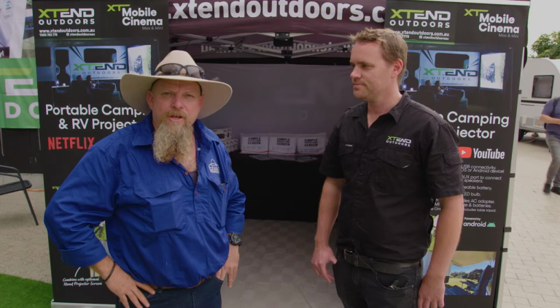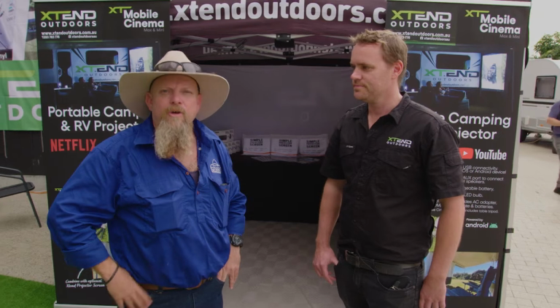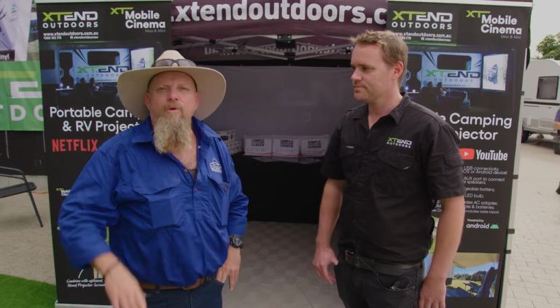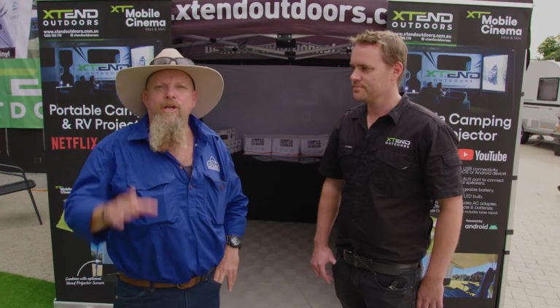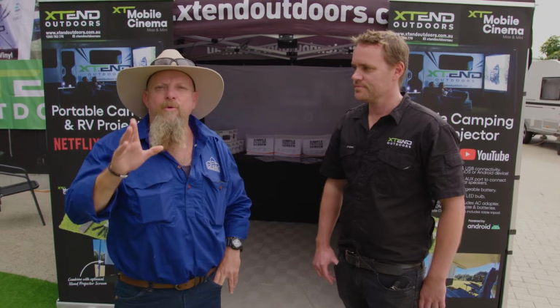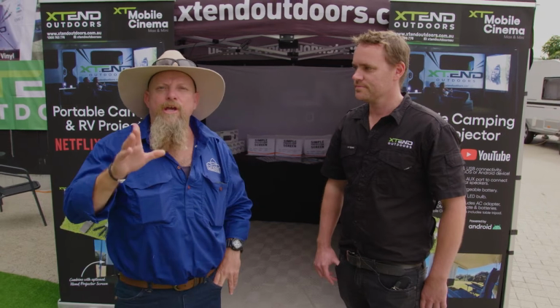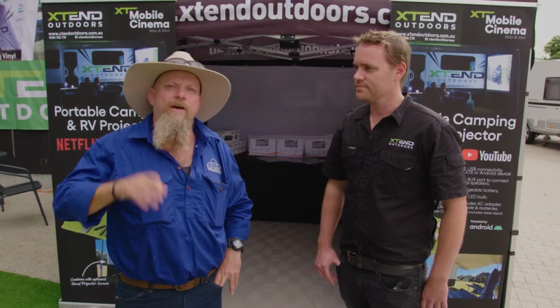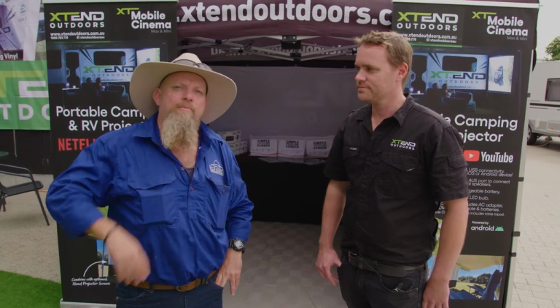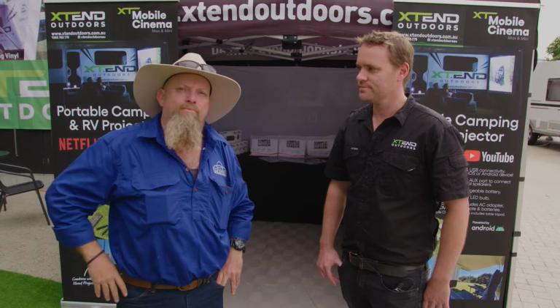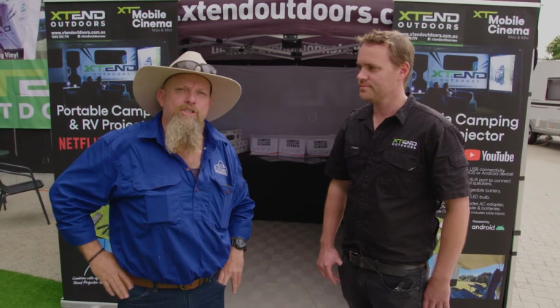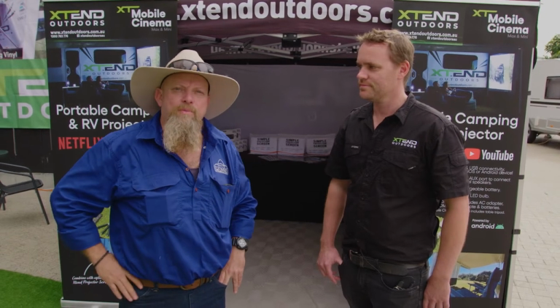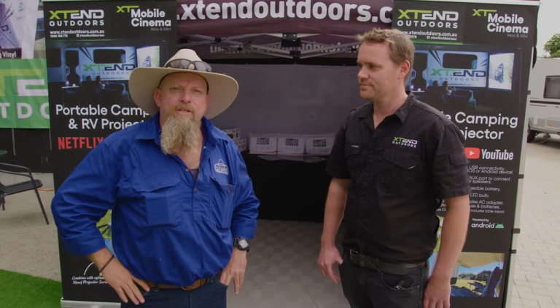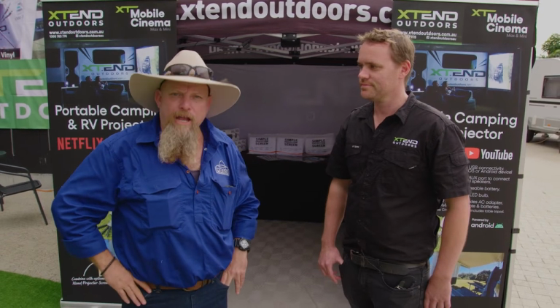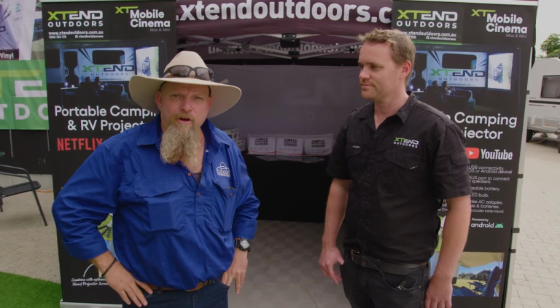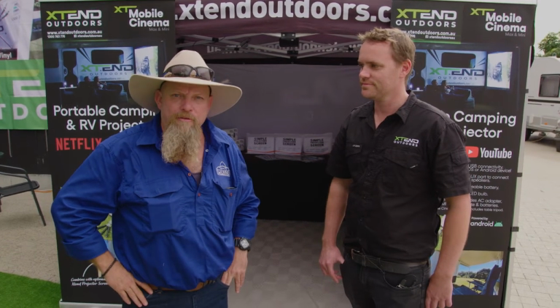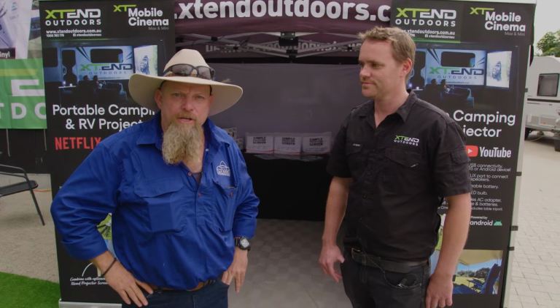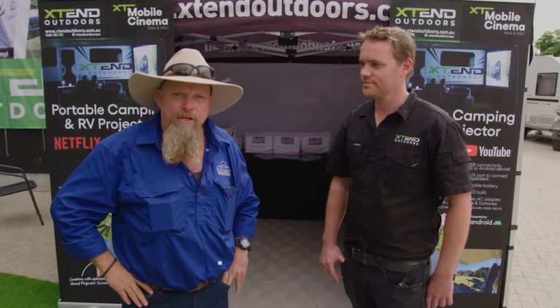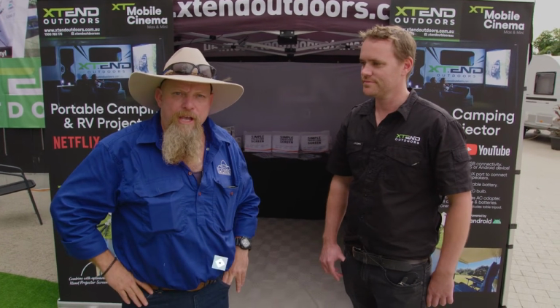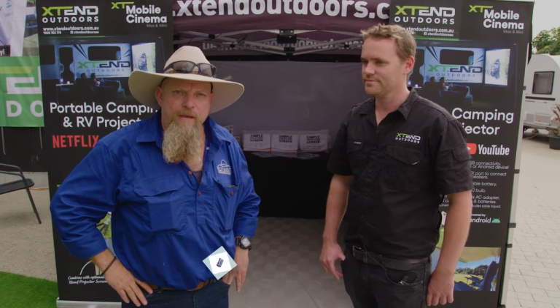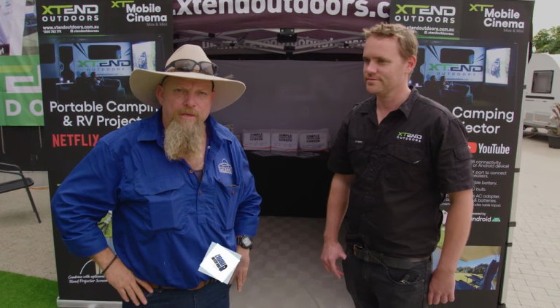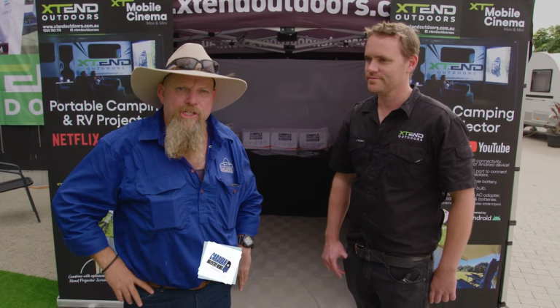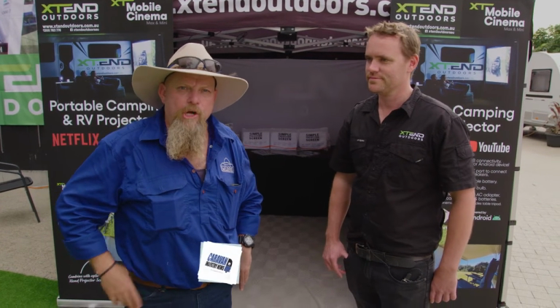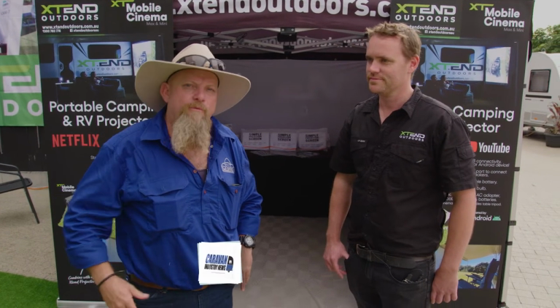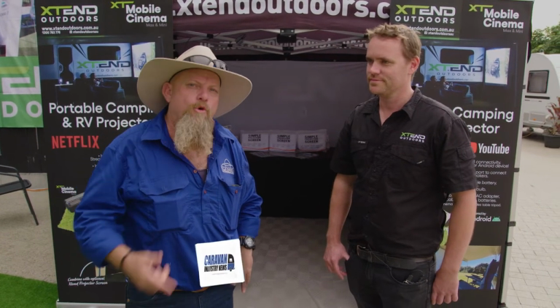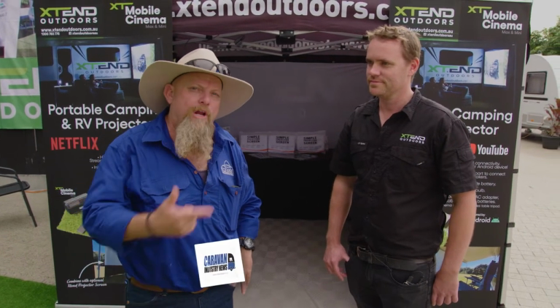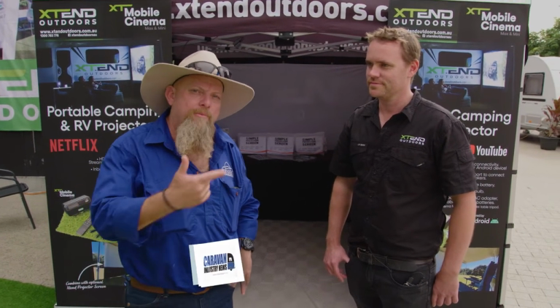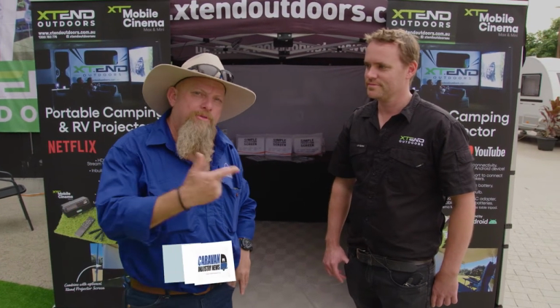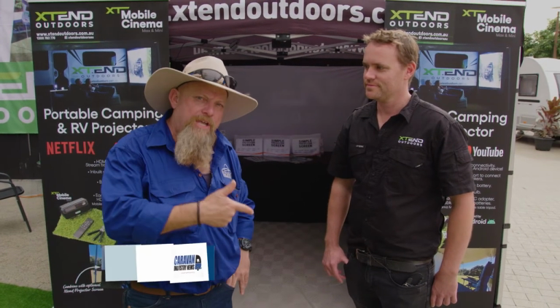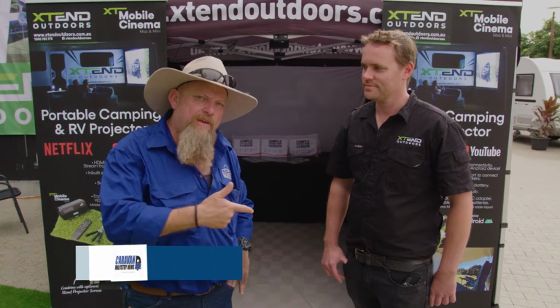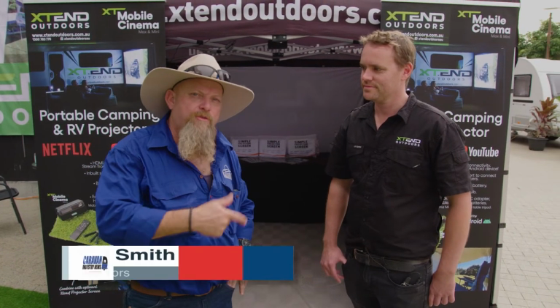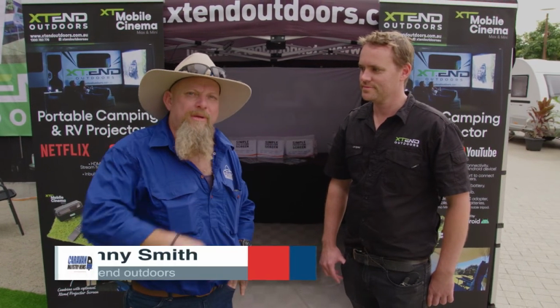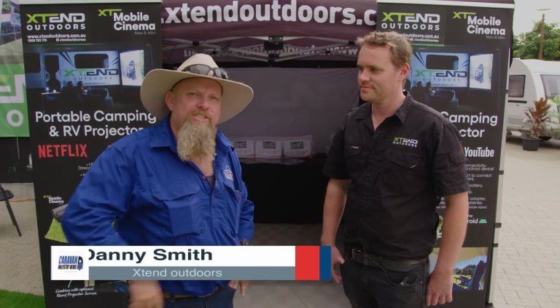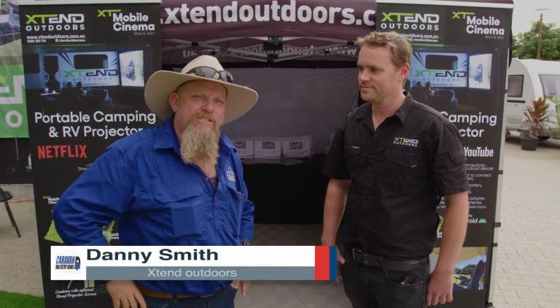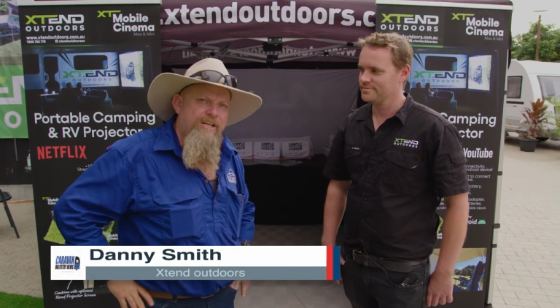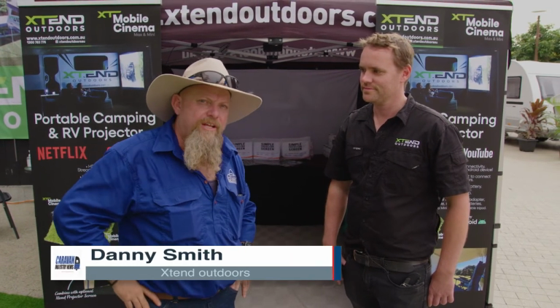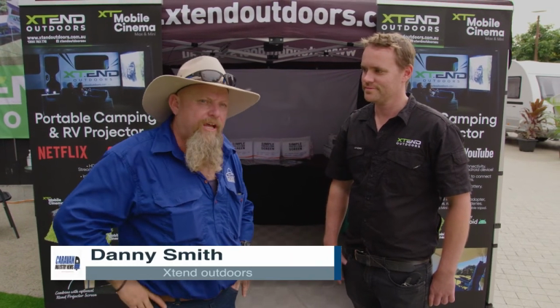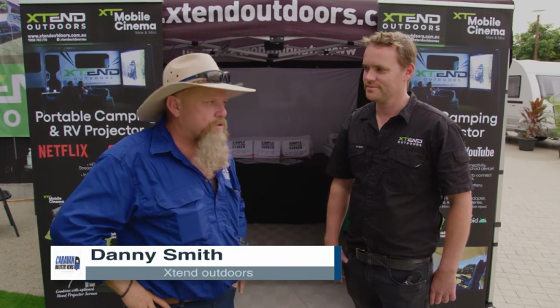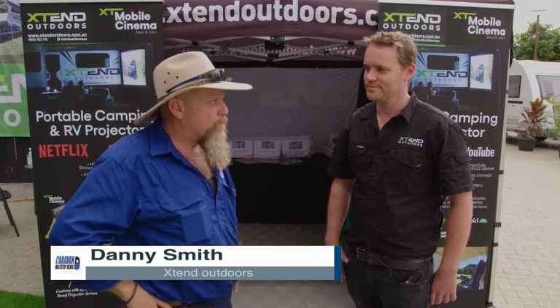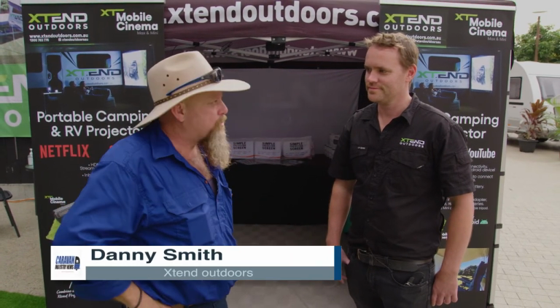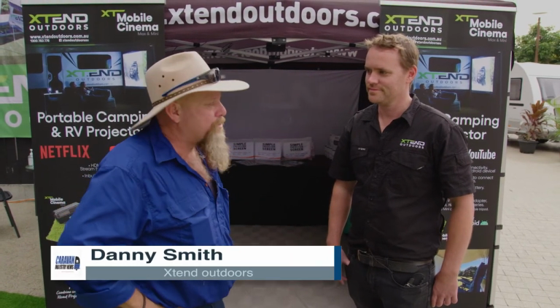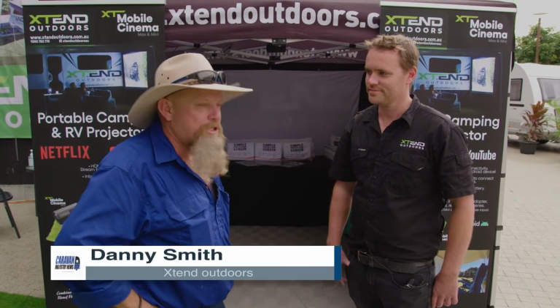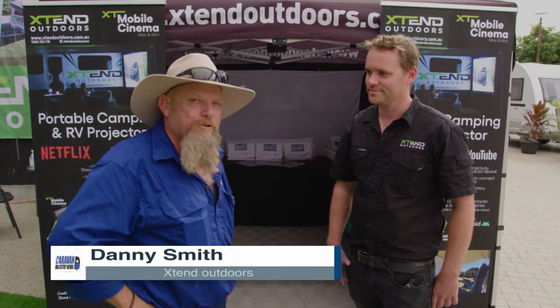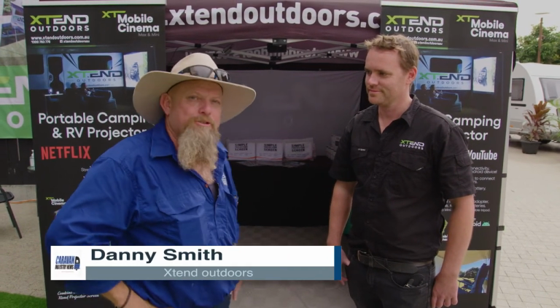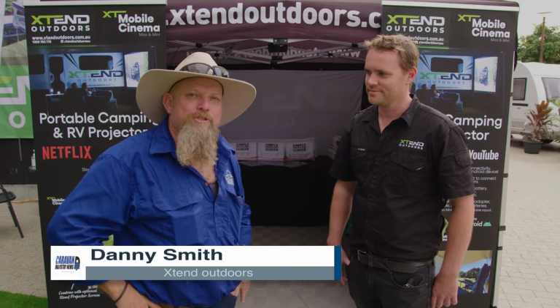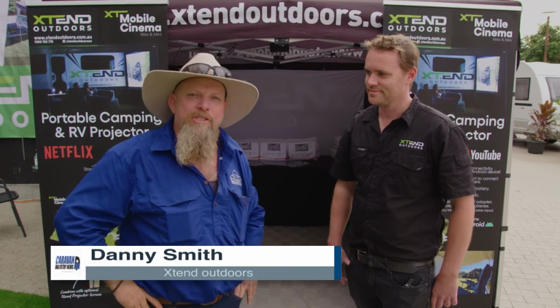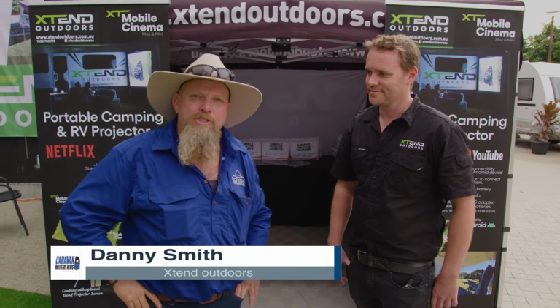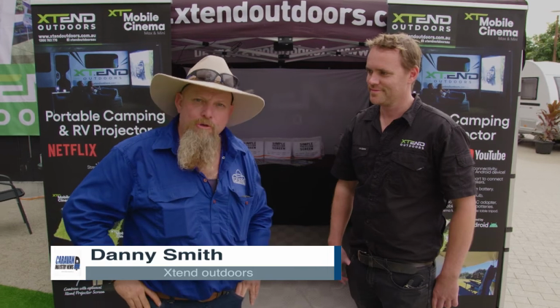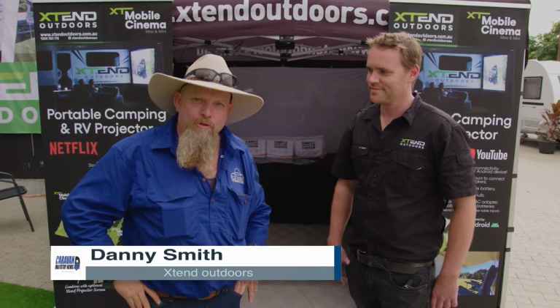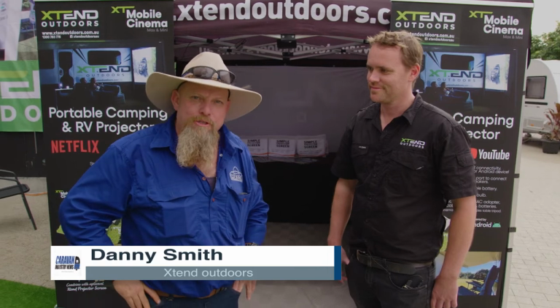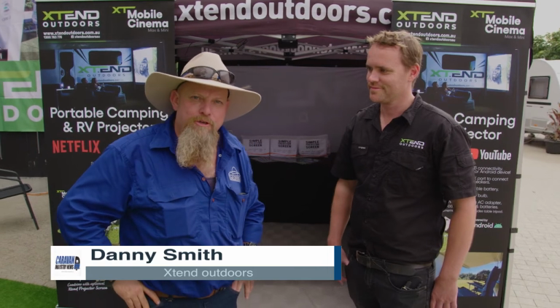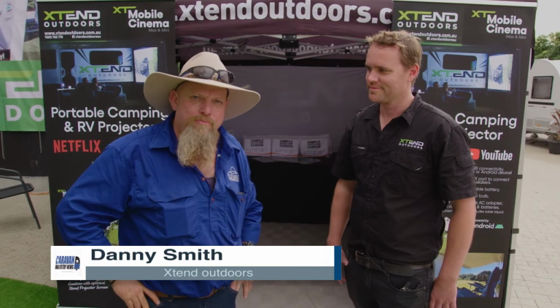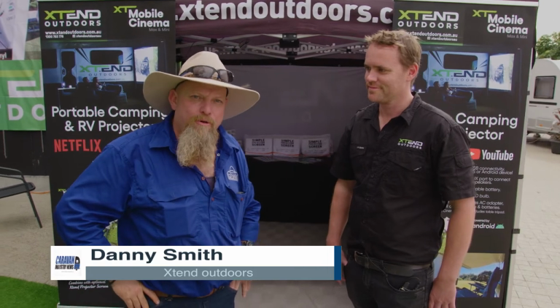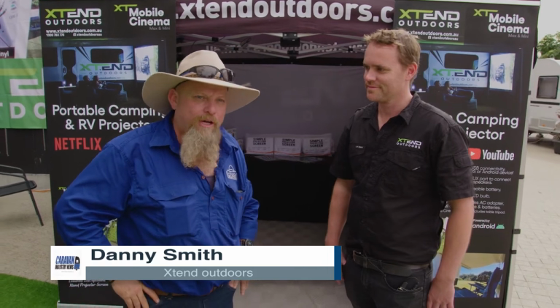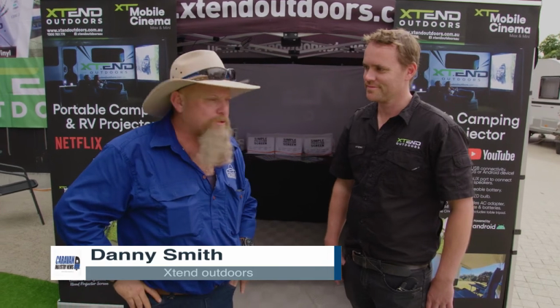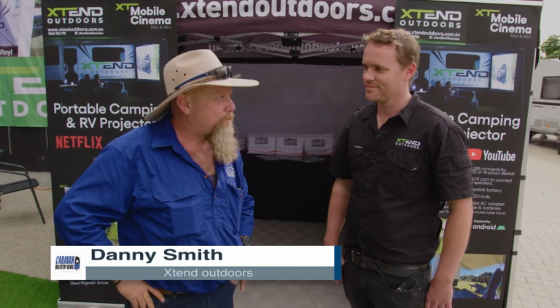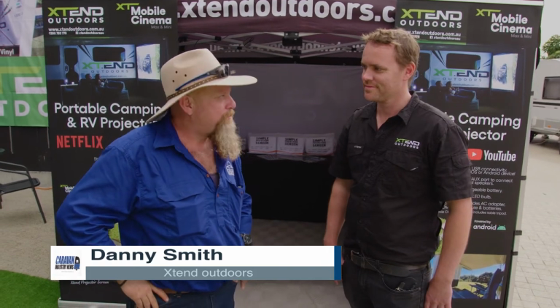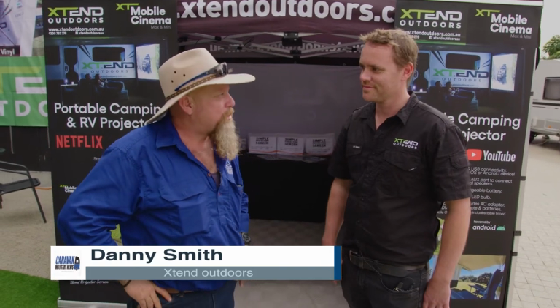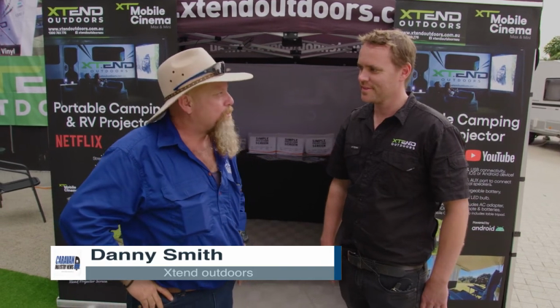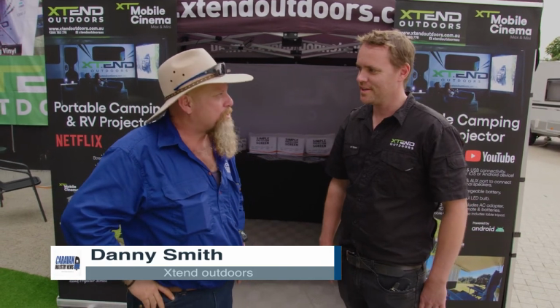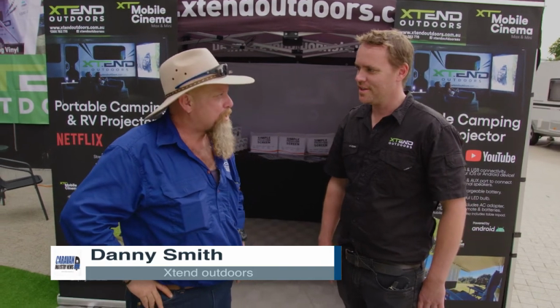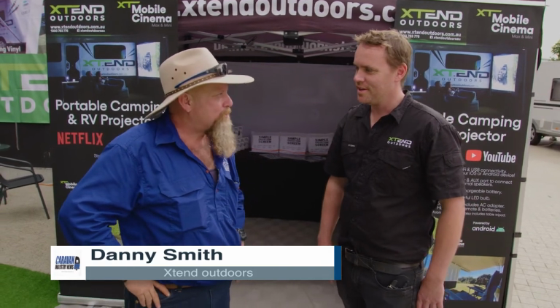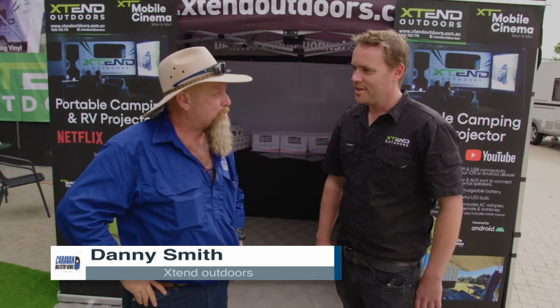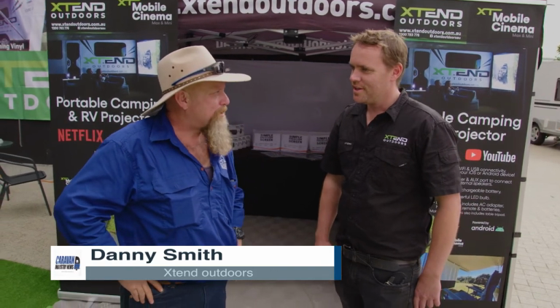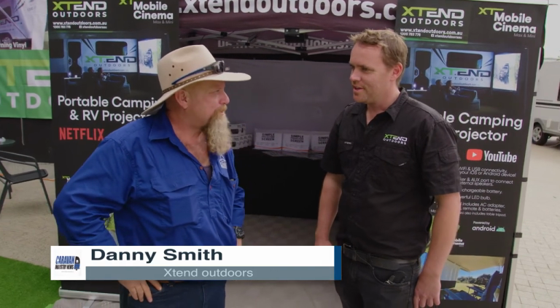Well, here we are at the Brisbane Caravan and Camping Show. I've caught up with Danny from Extend Outdoors because he's got some exciting new products. What have you got to show us mate?